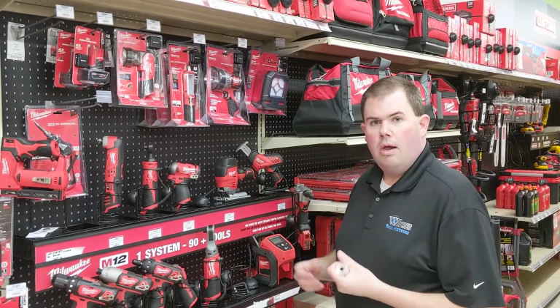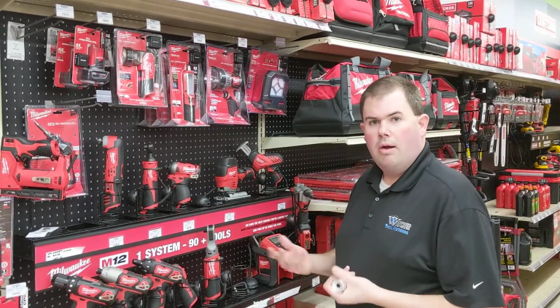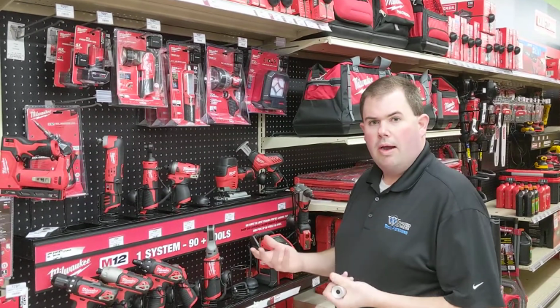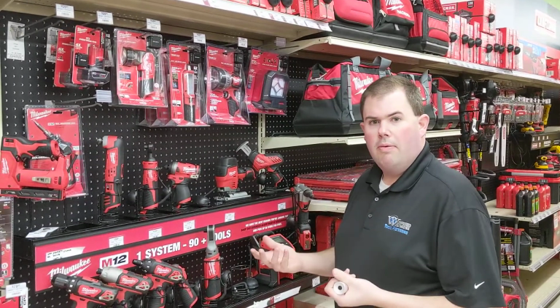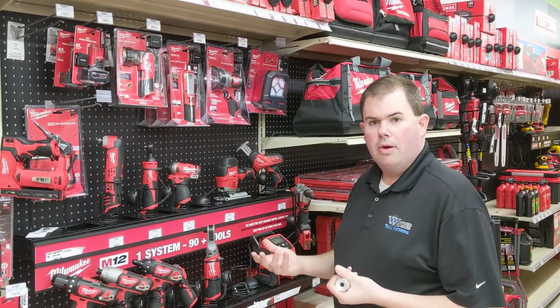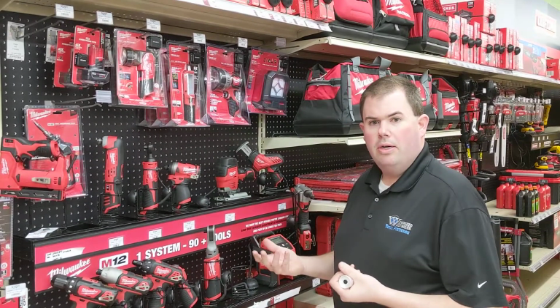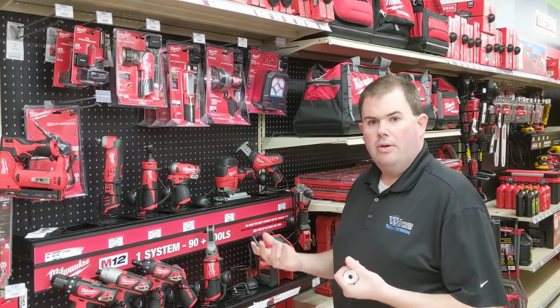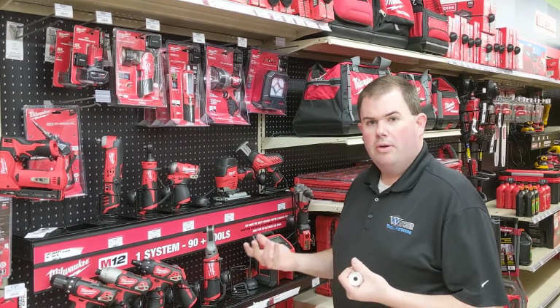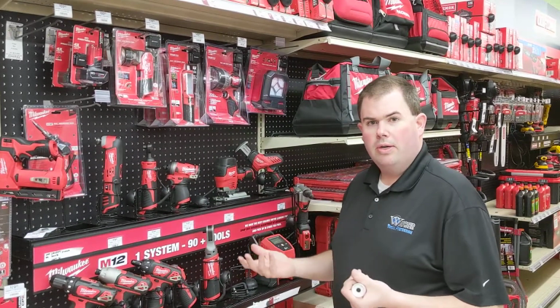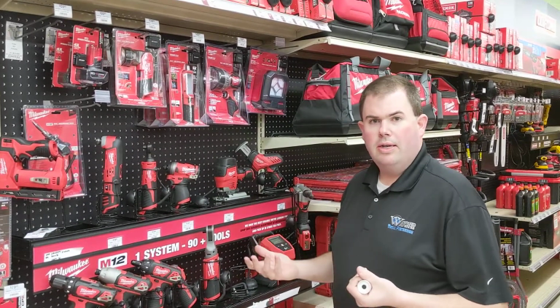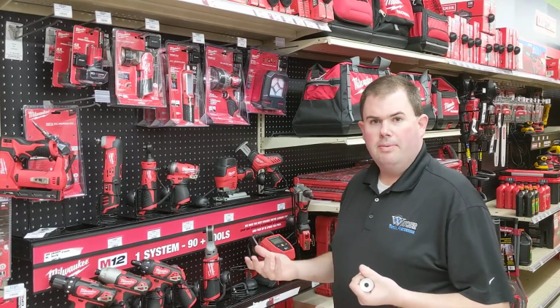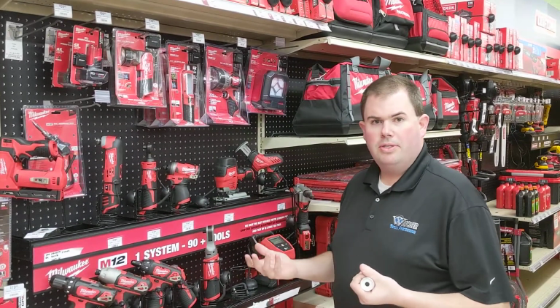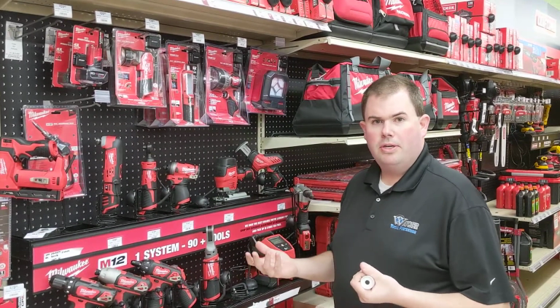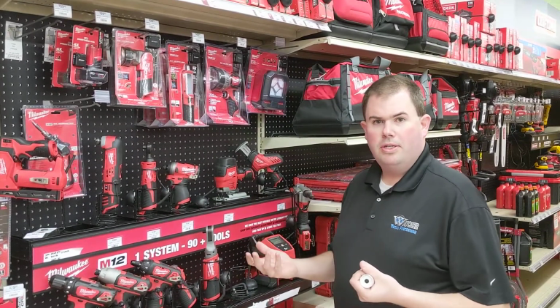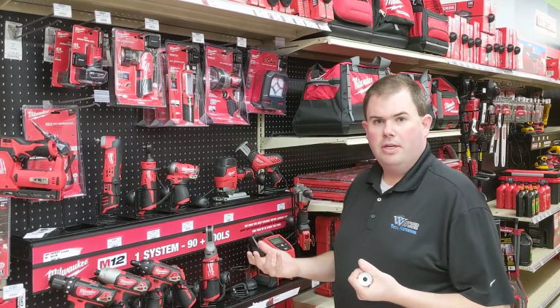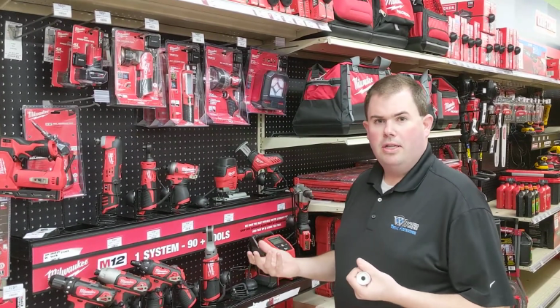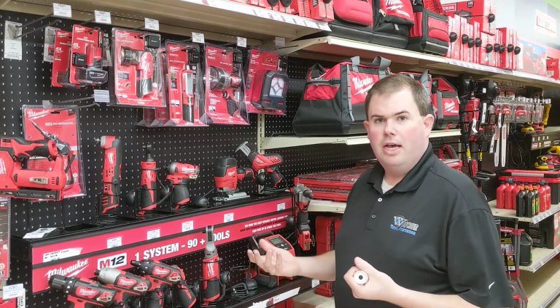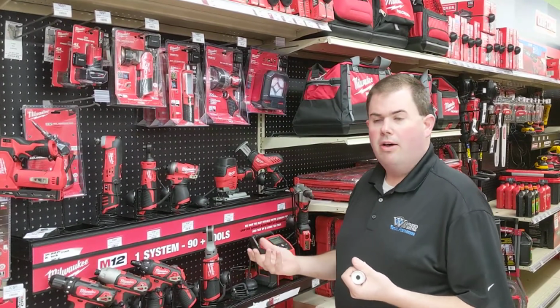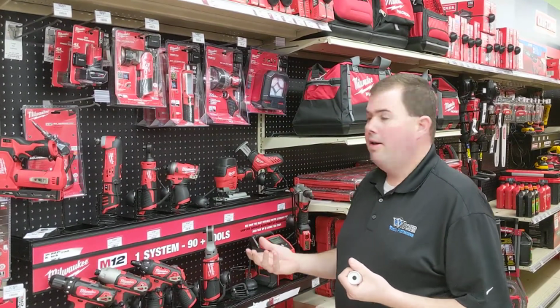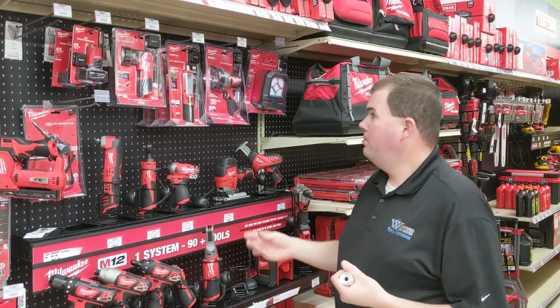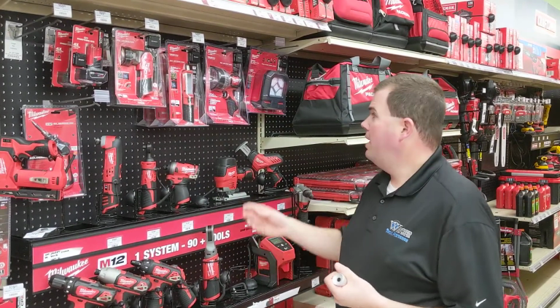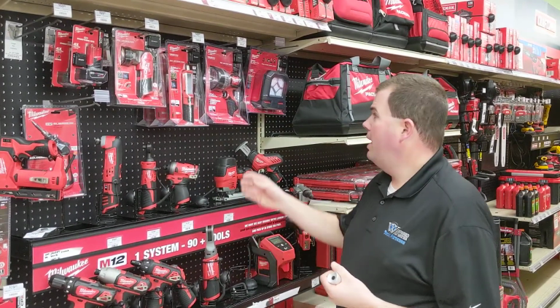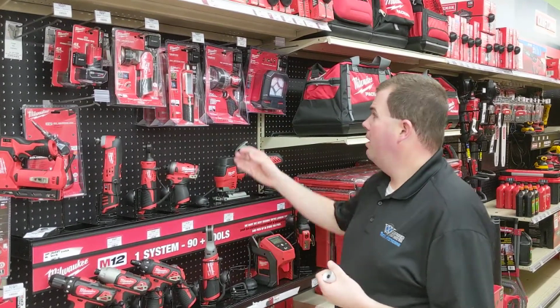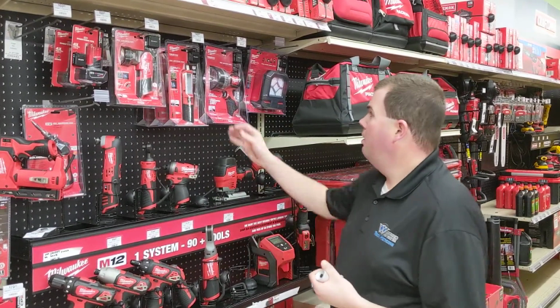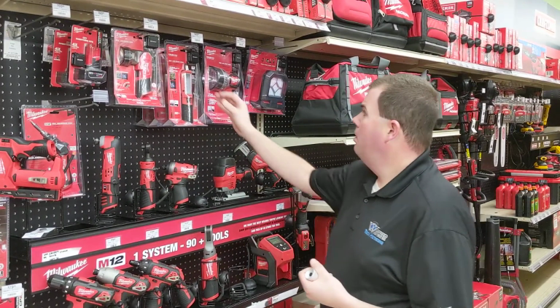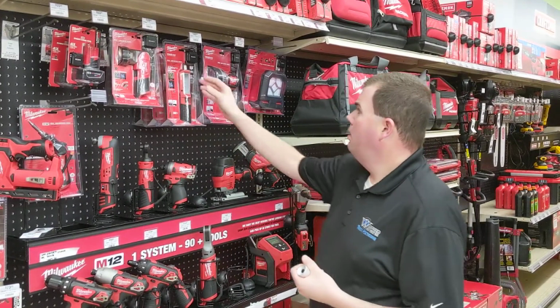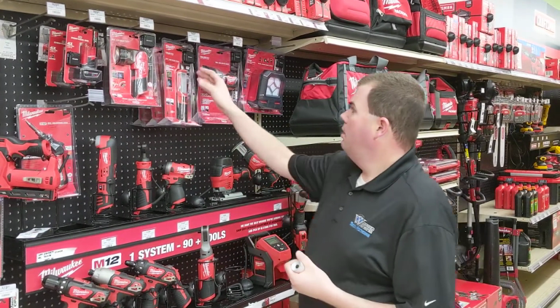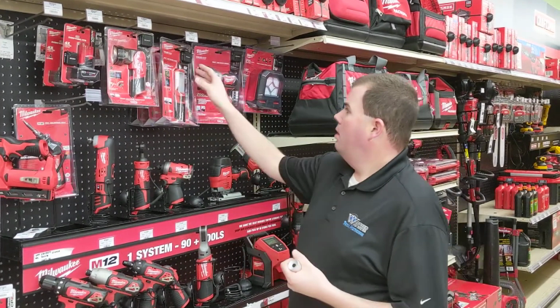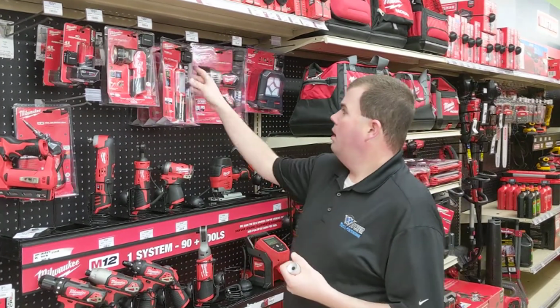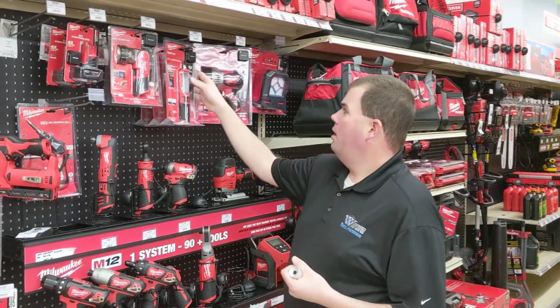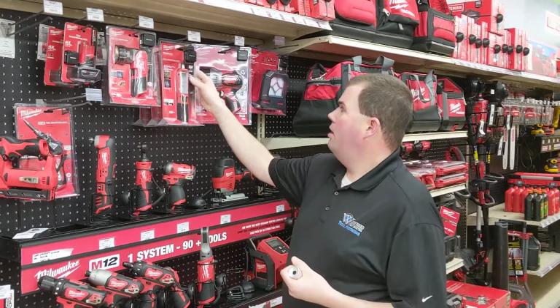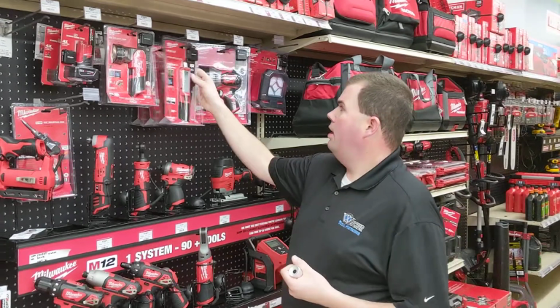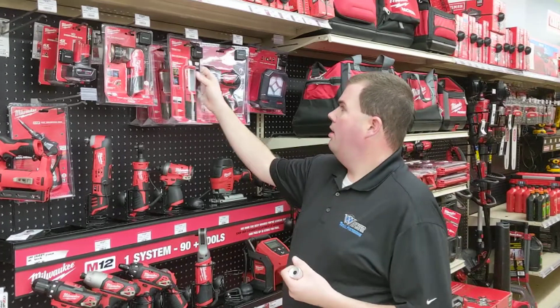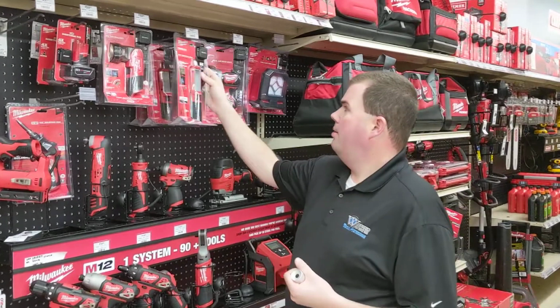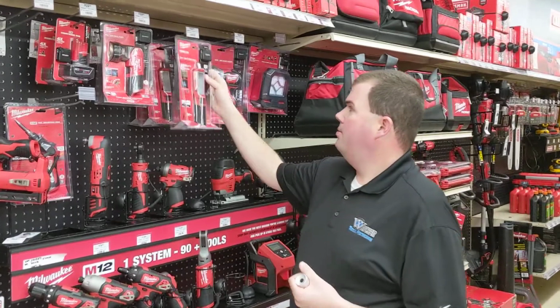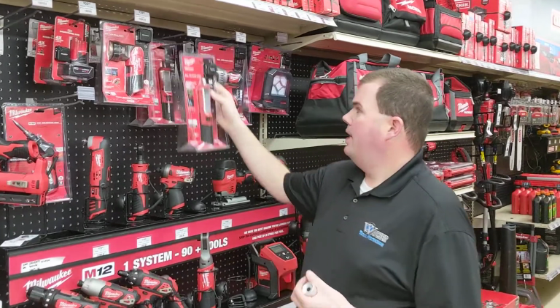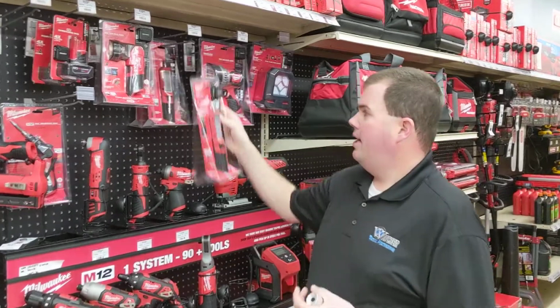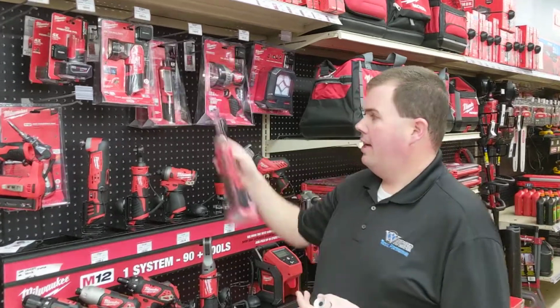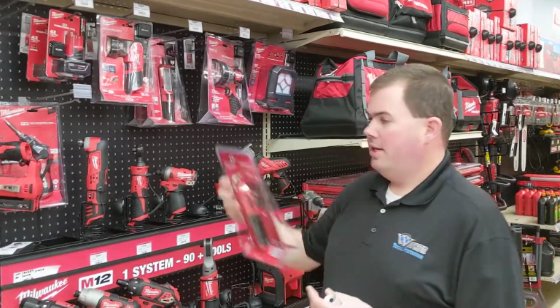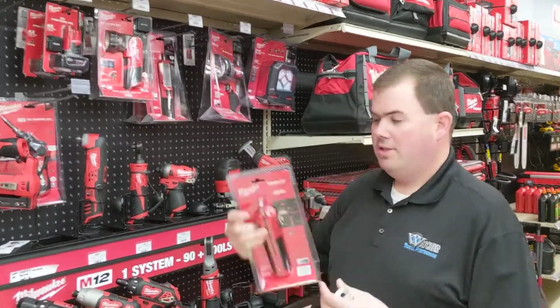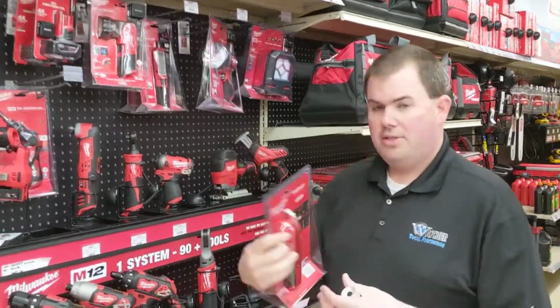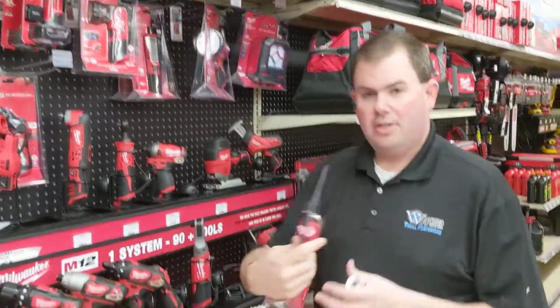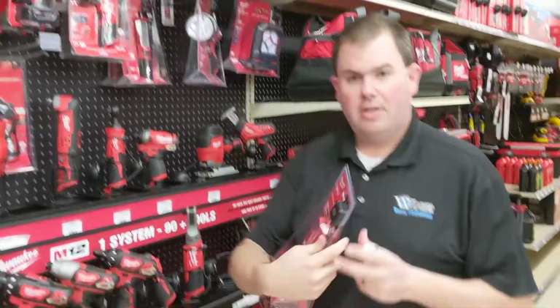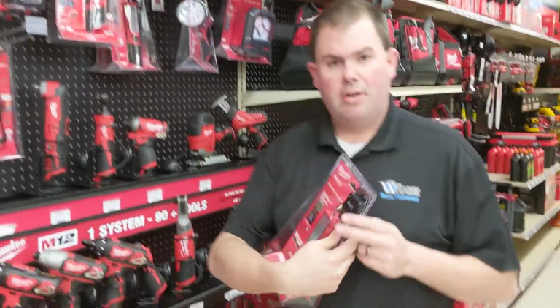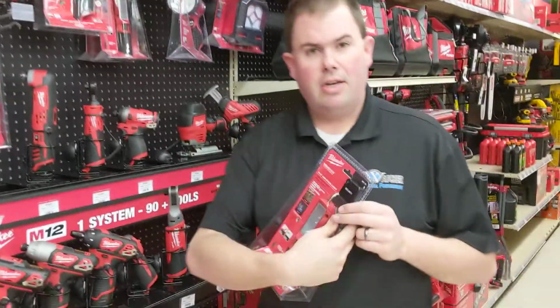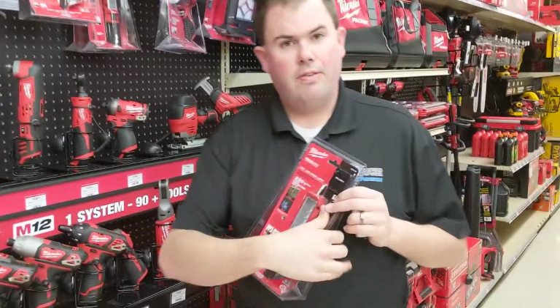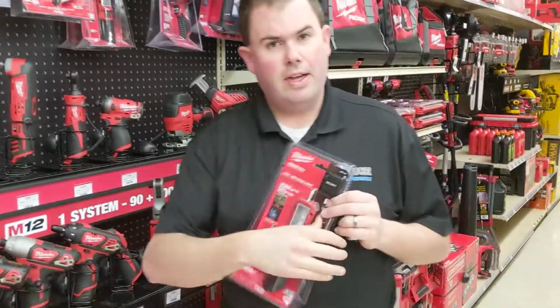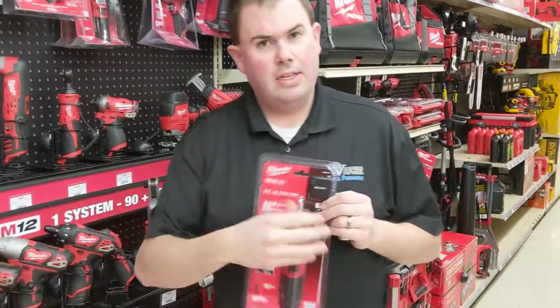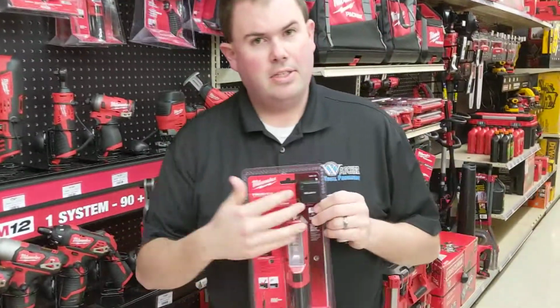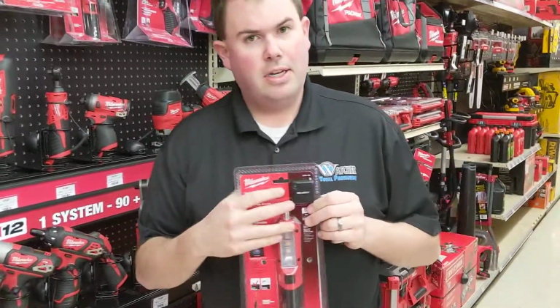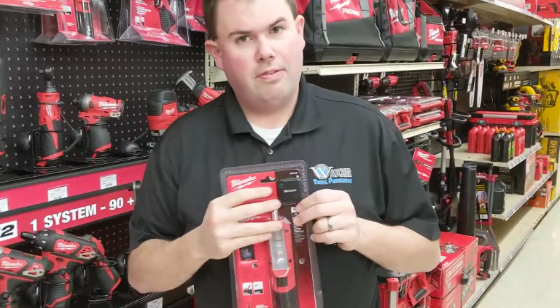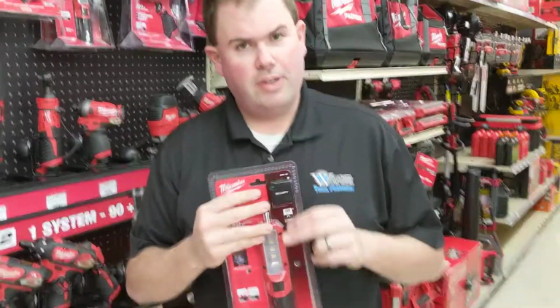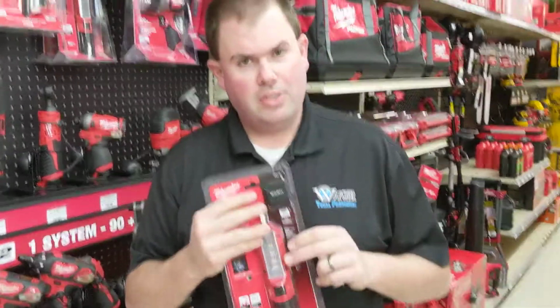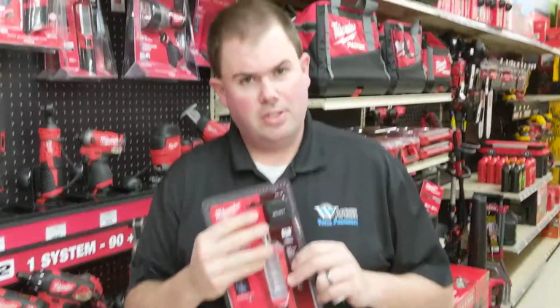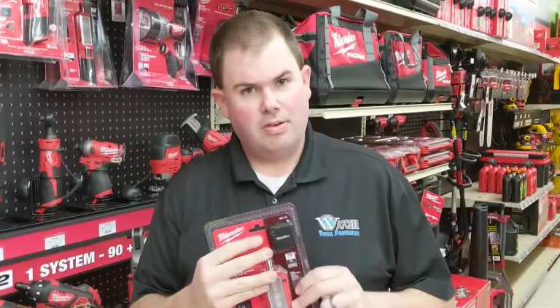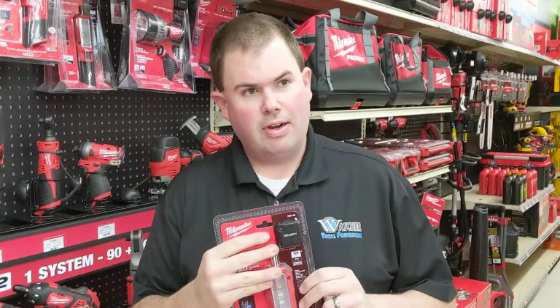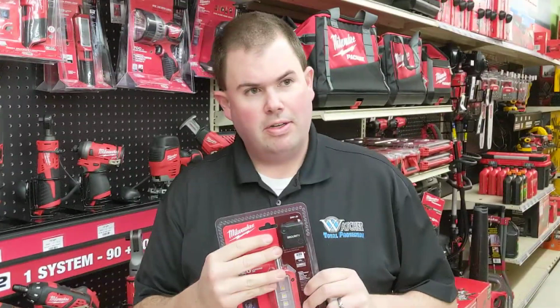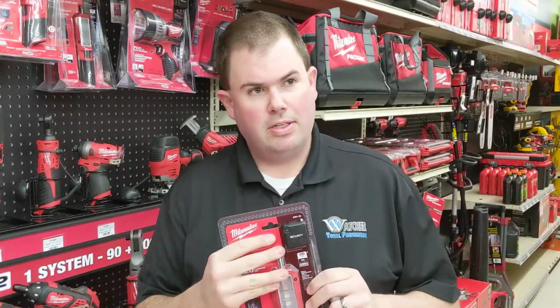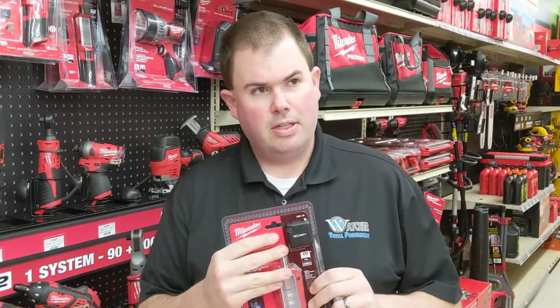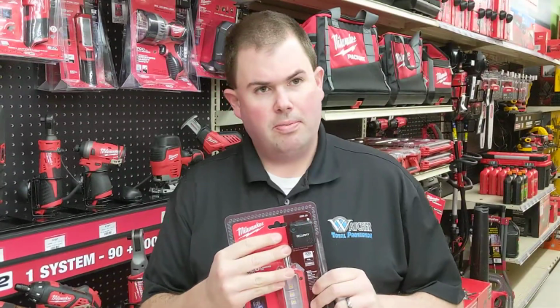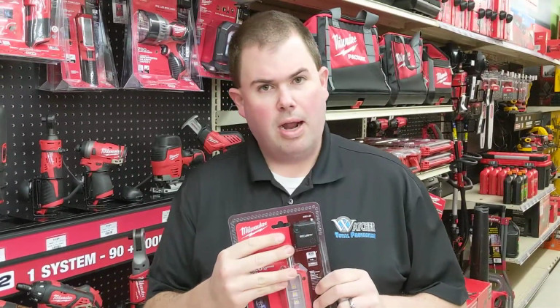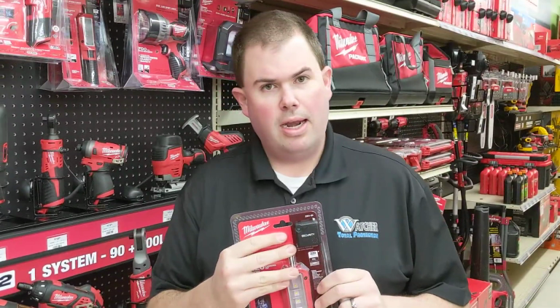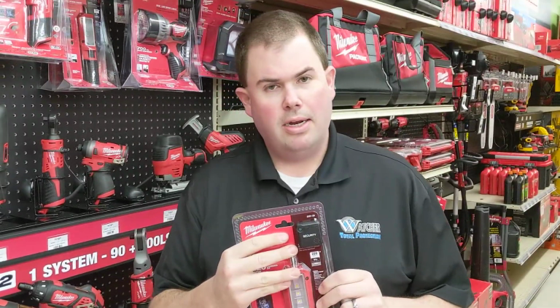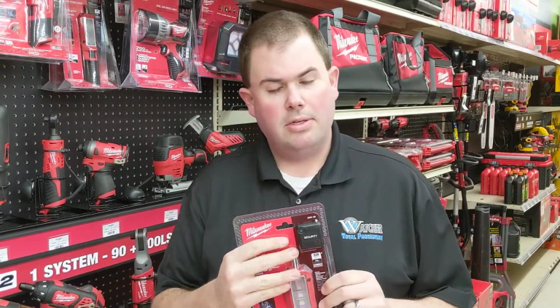Alright, we're going to do a quick demonstration of the LM tag. The LM tag is a security device that affixes directly to the product.